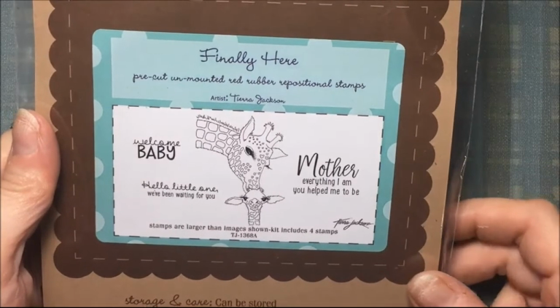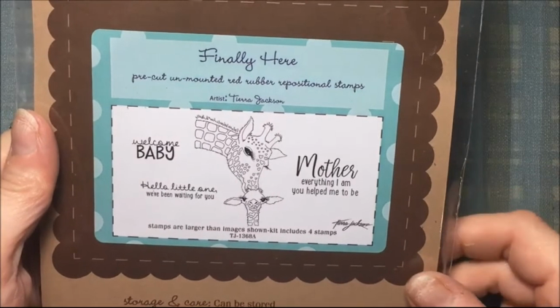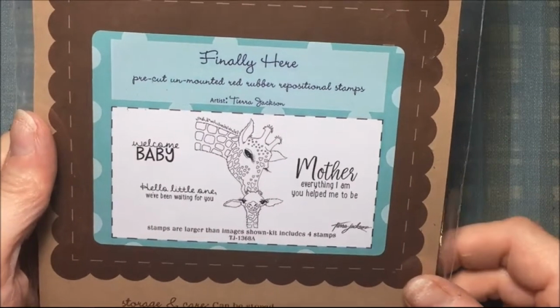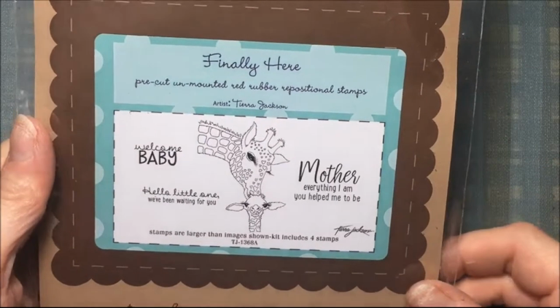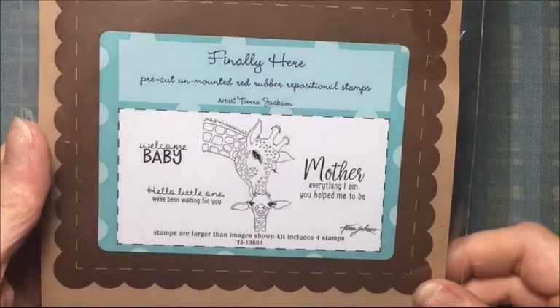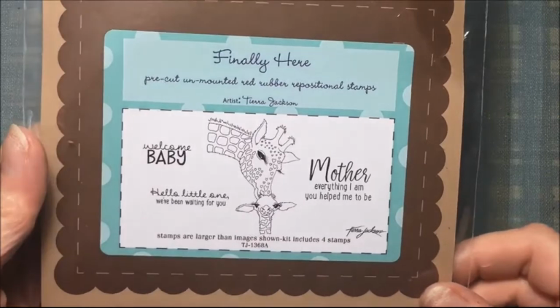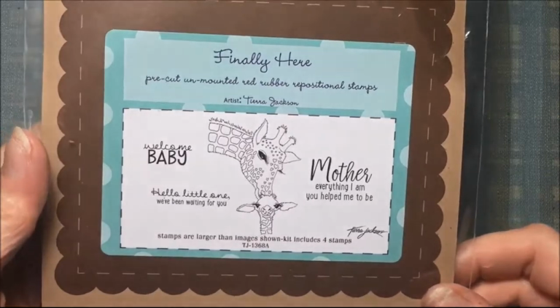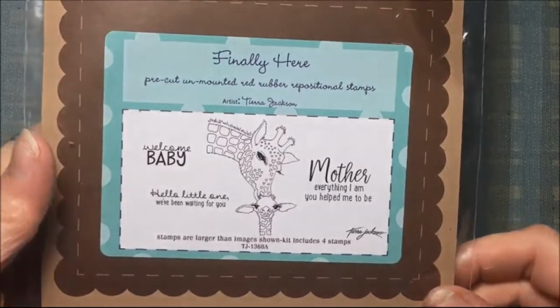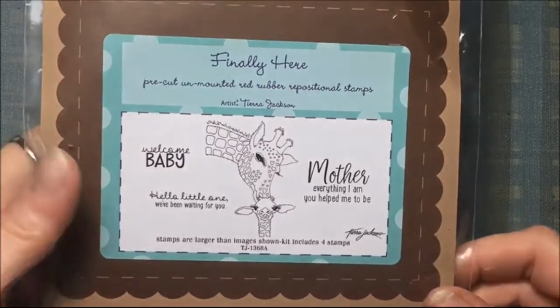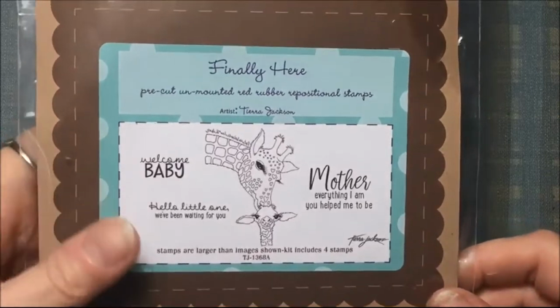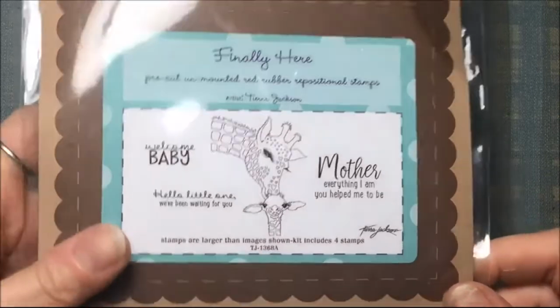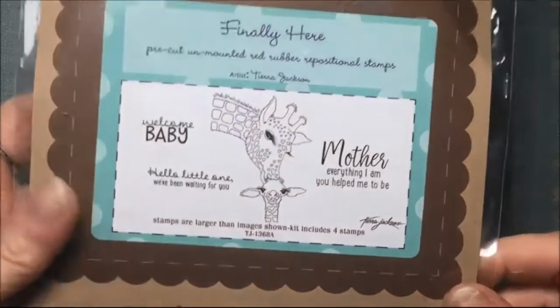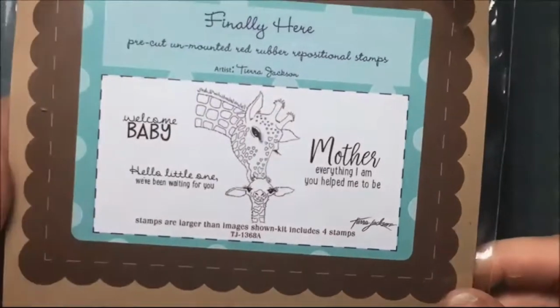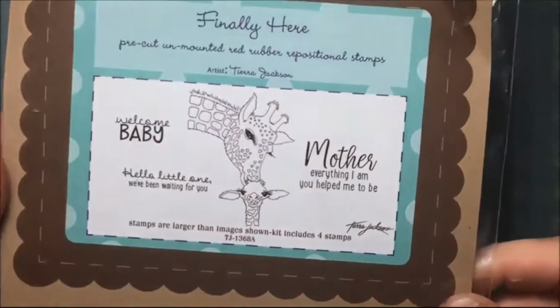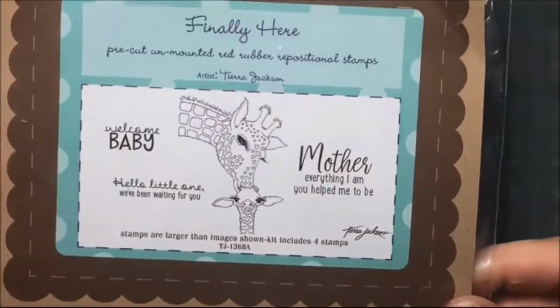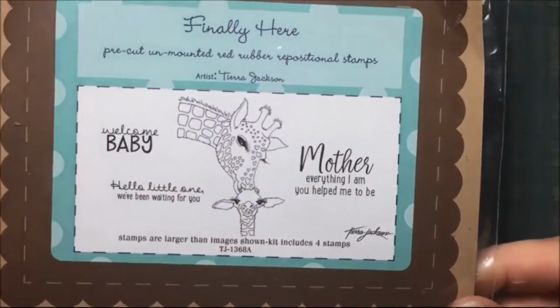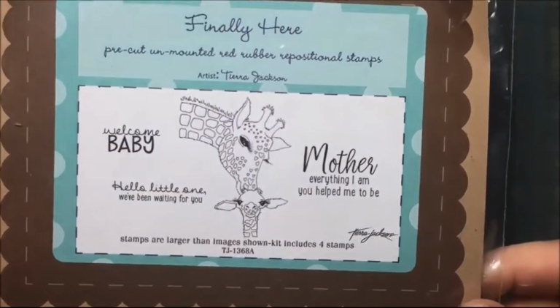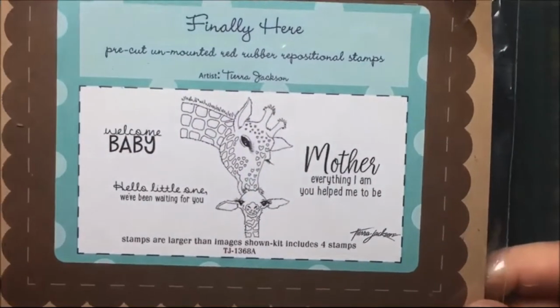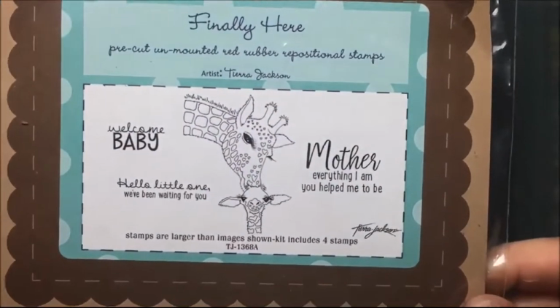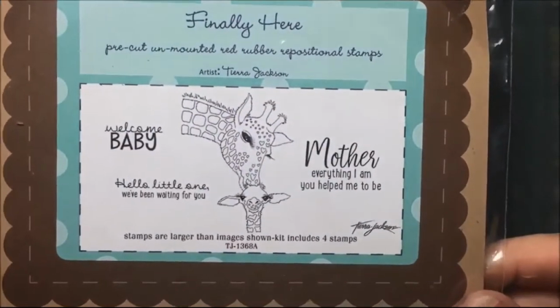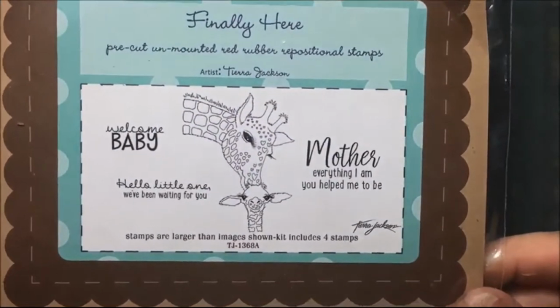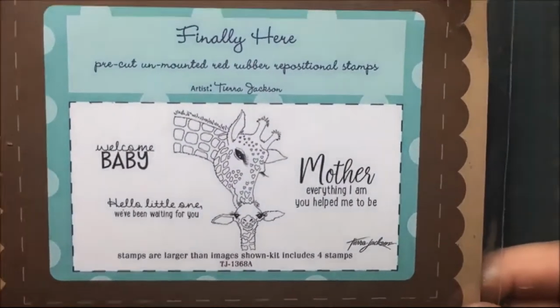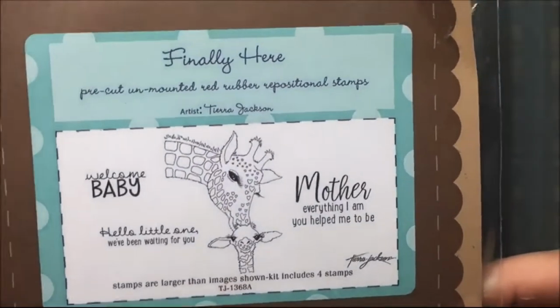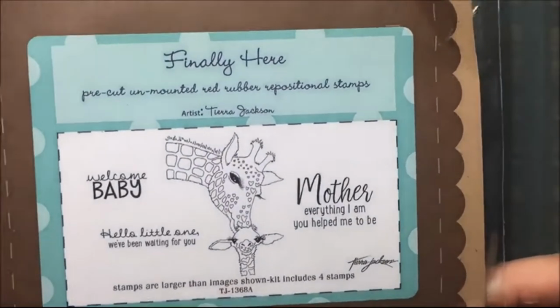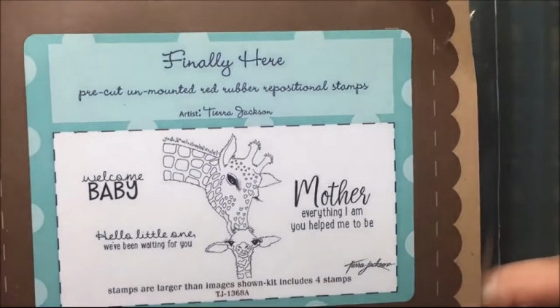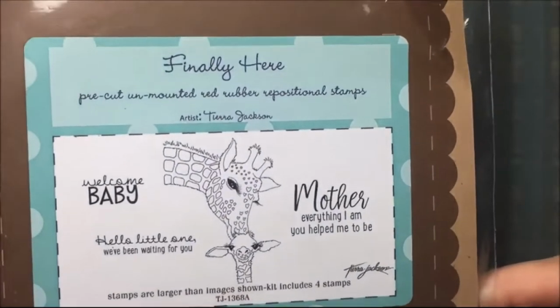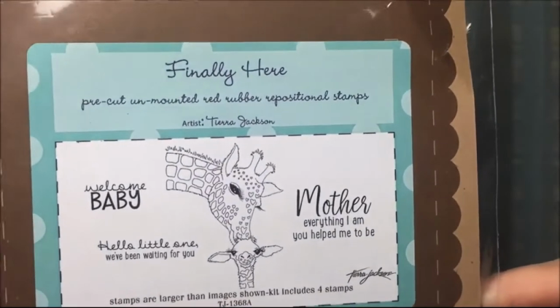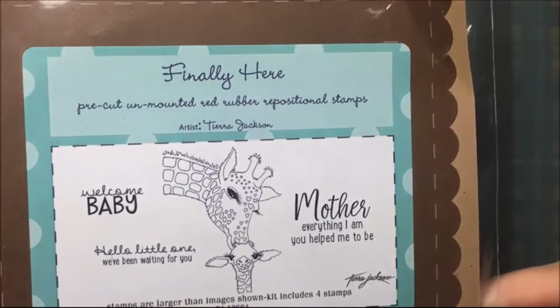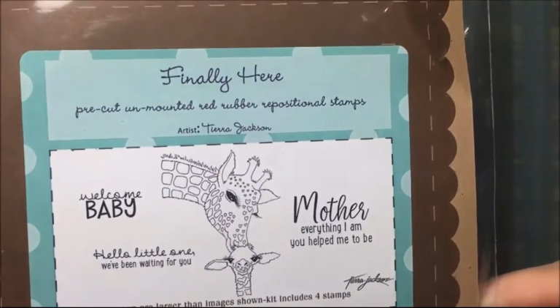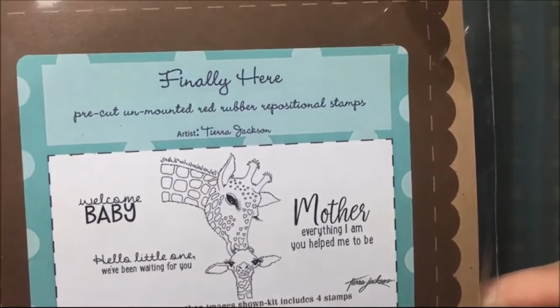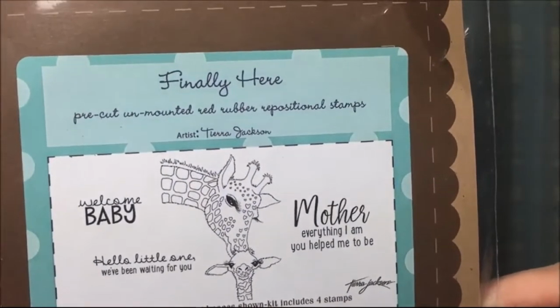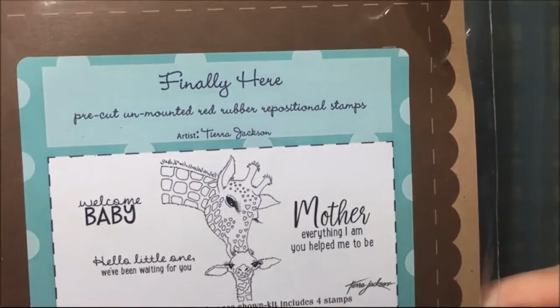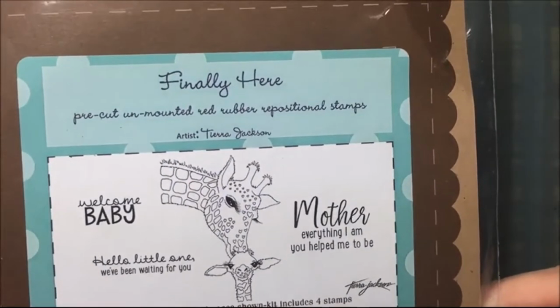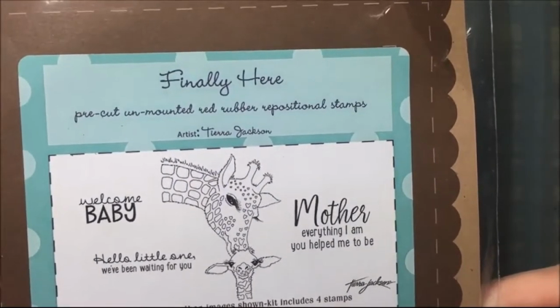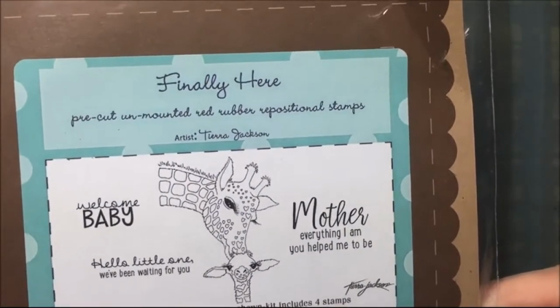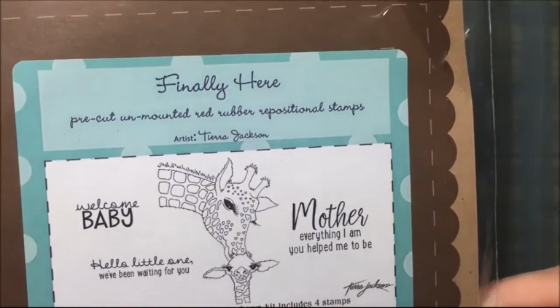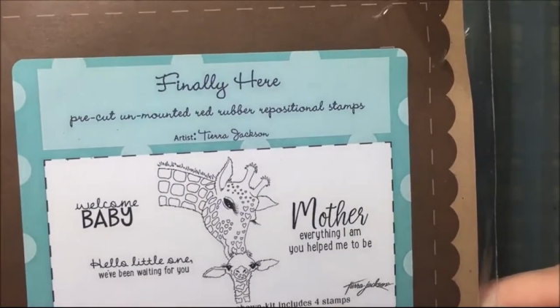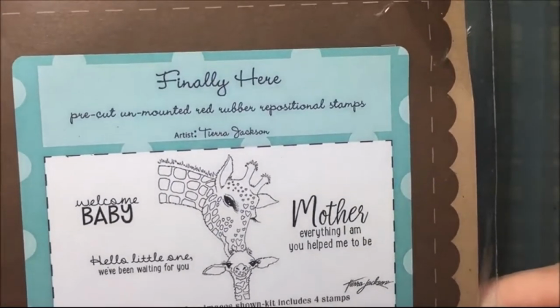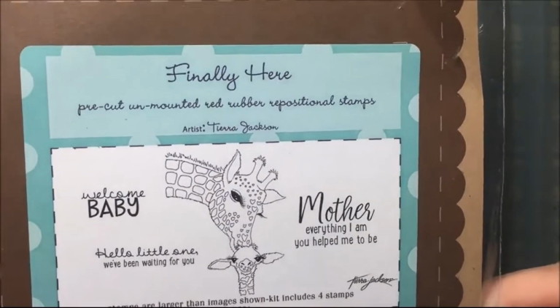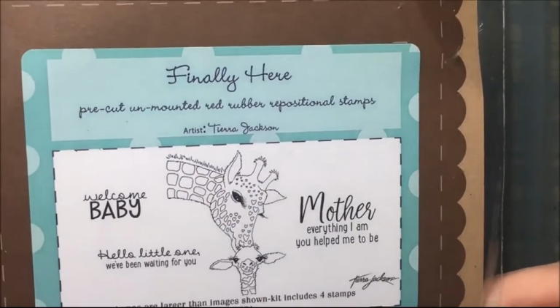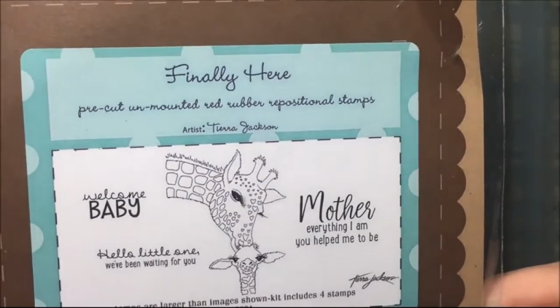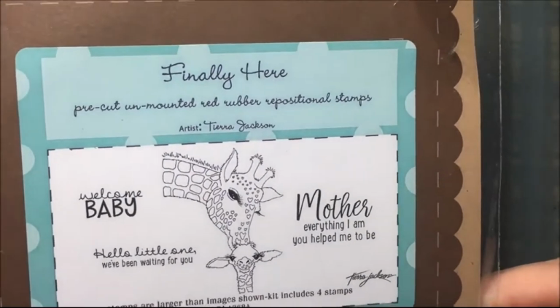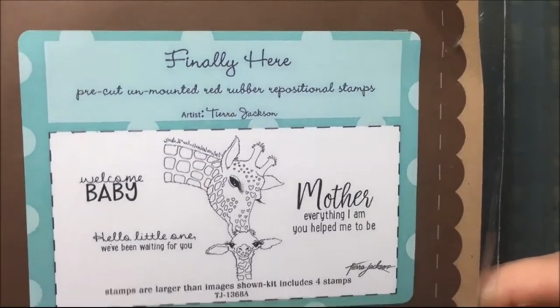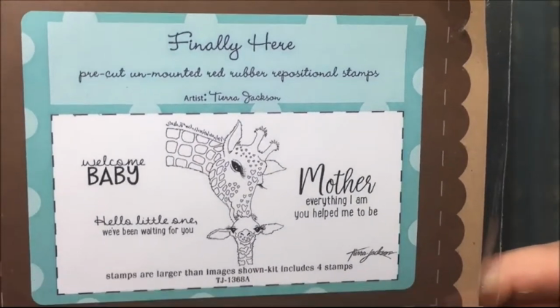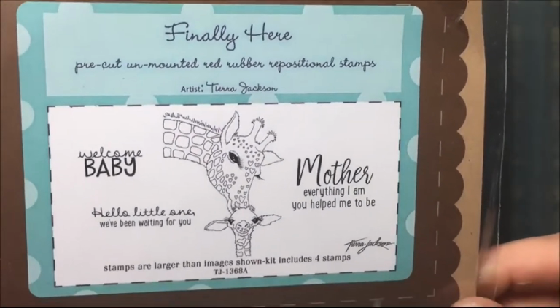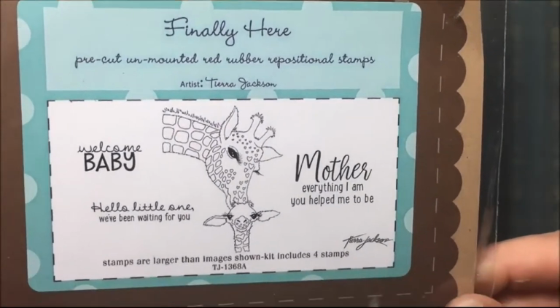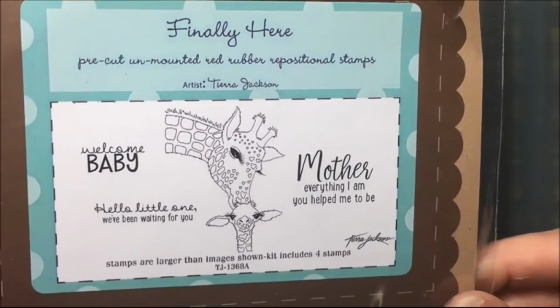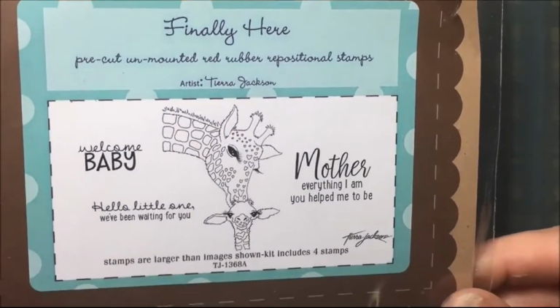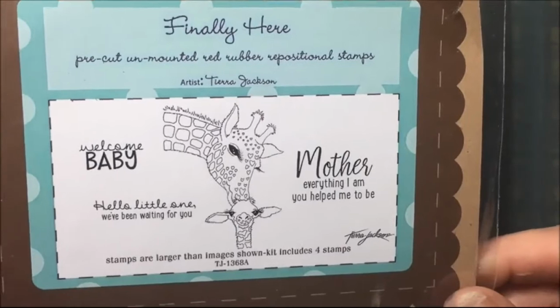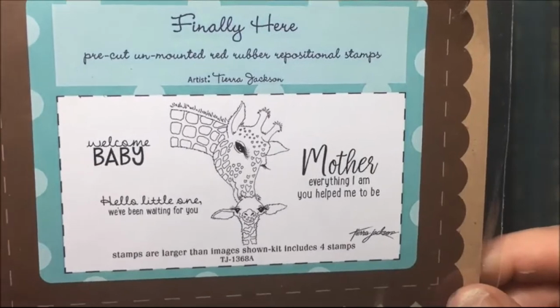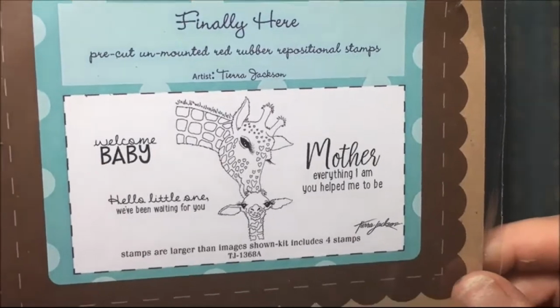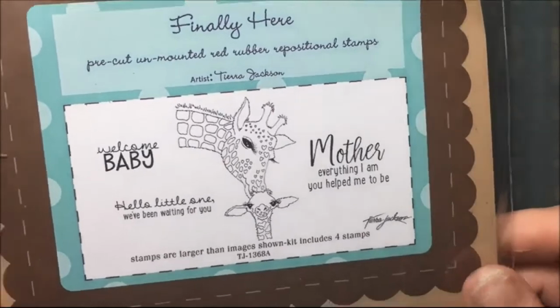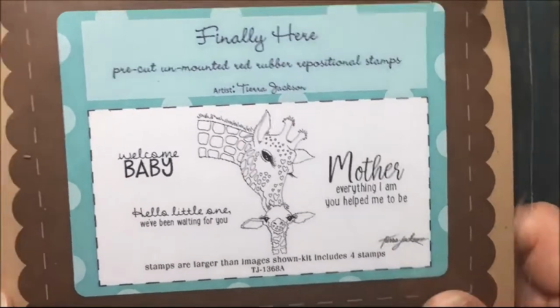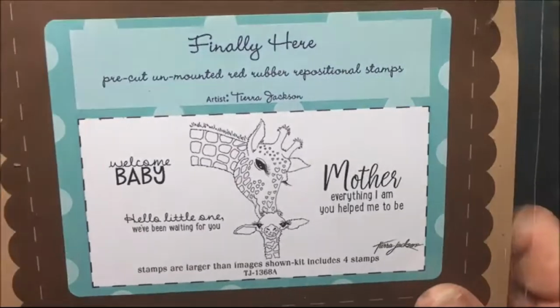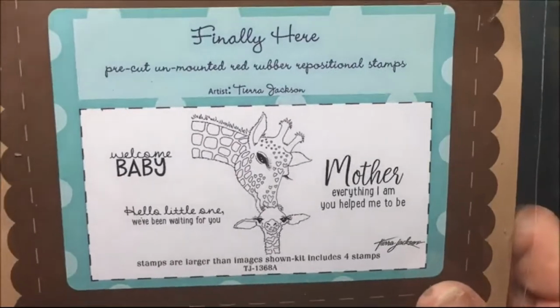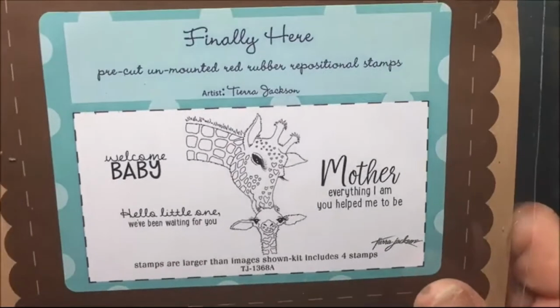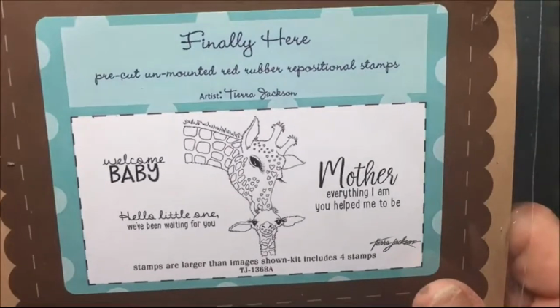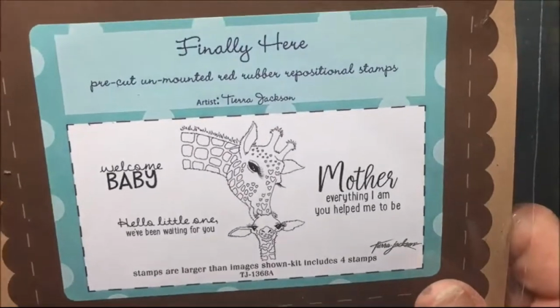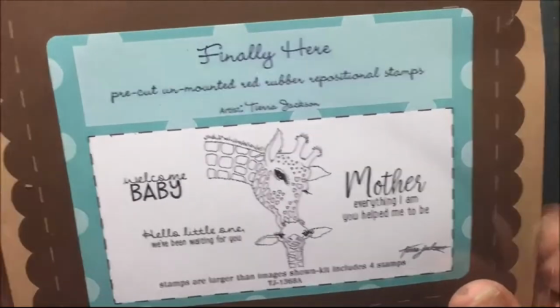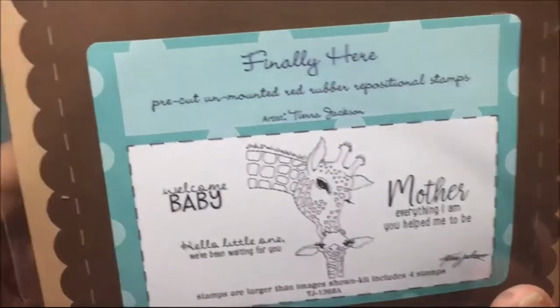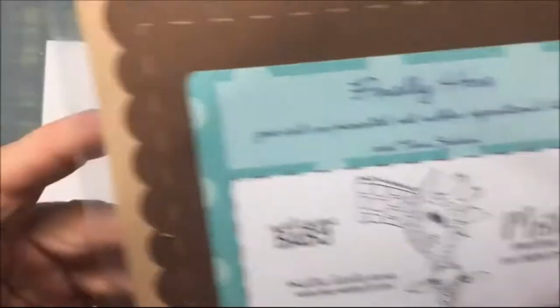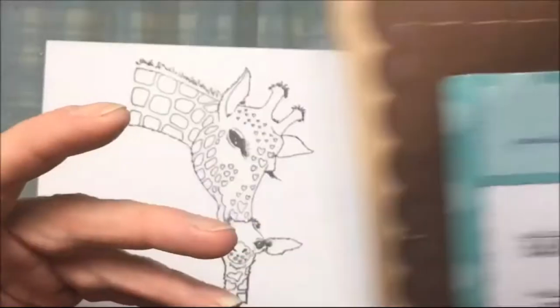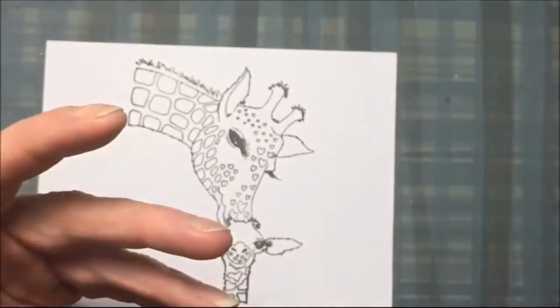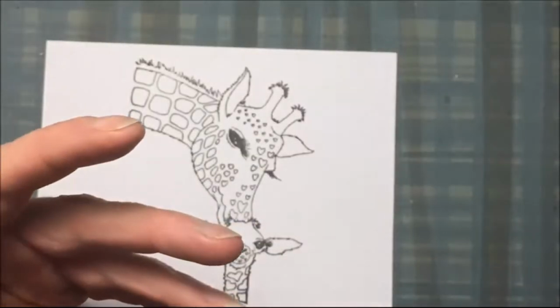Hi everyone, I'm going to color this giraffe — this Unity stamp called Finally Here. And I'm going to color the giraffe.